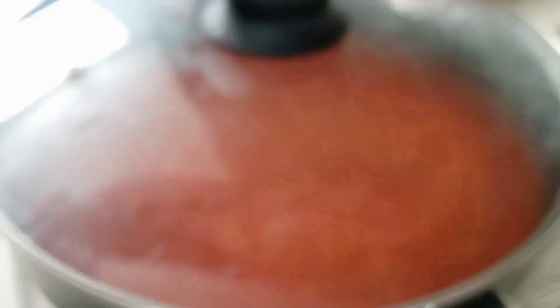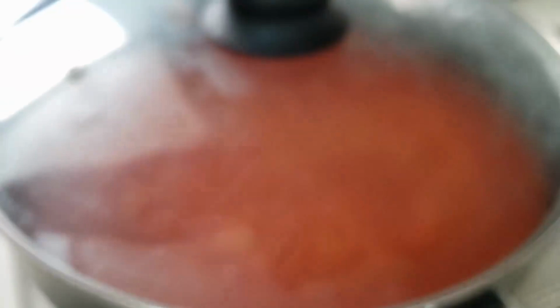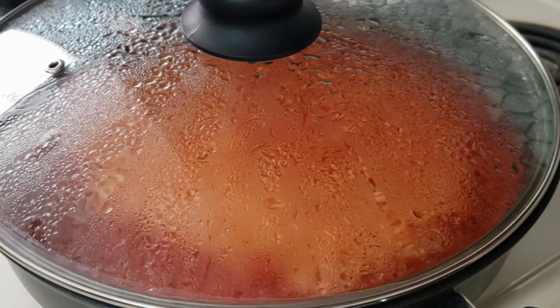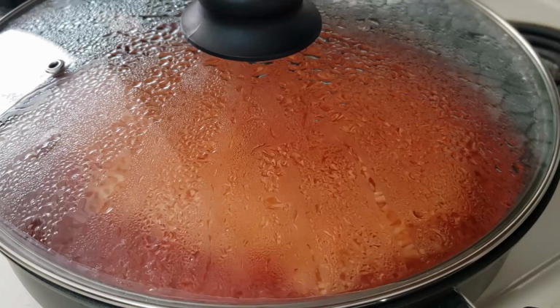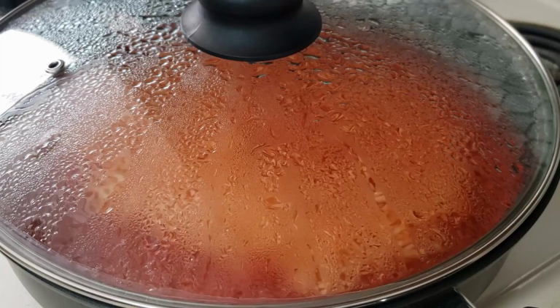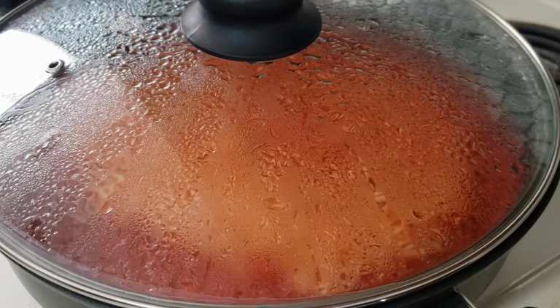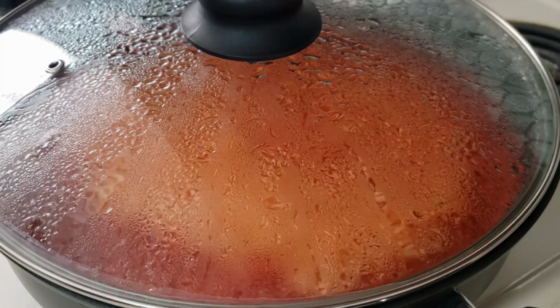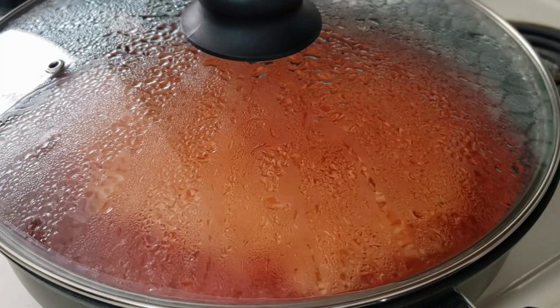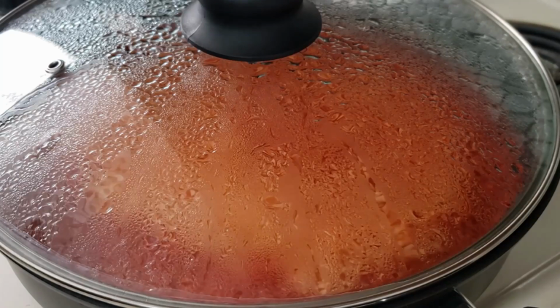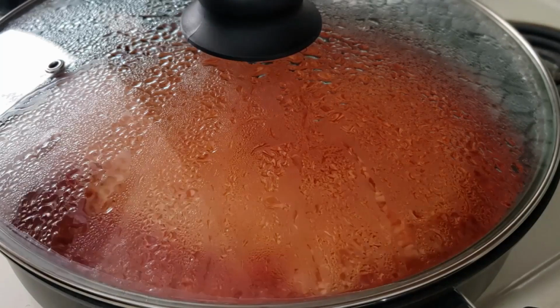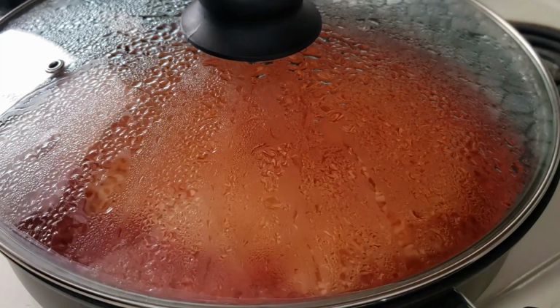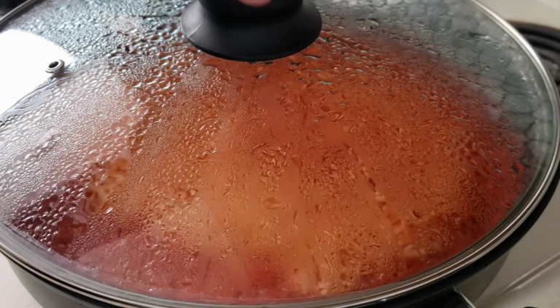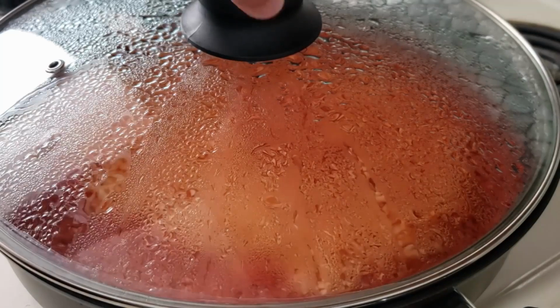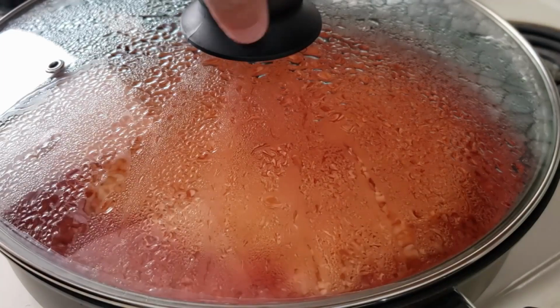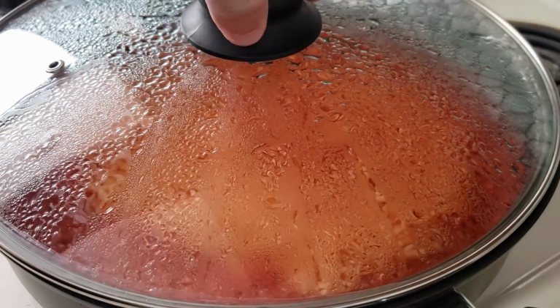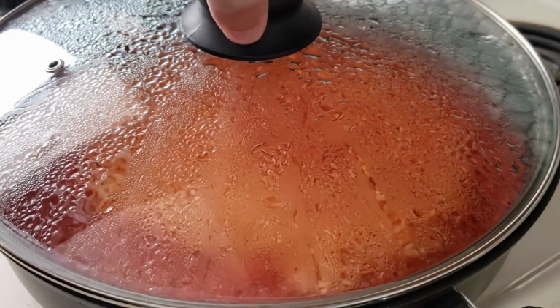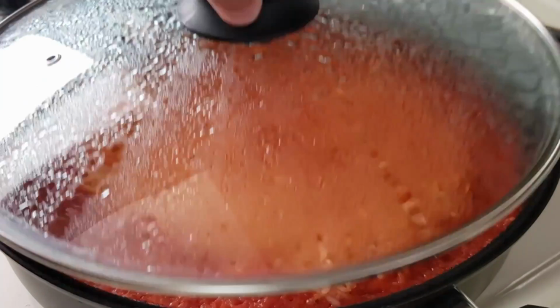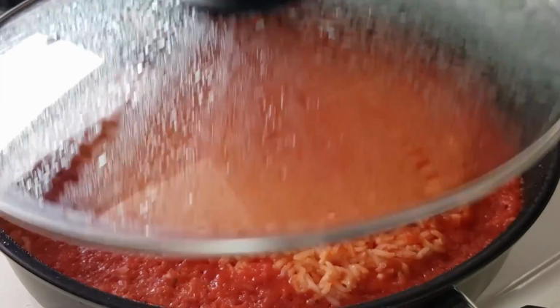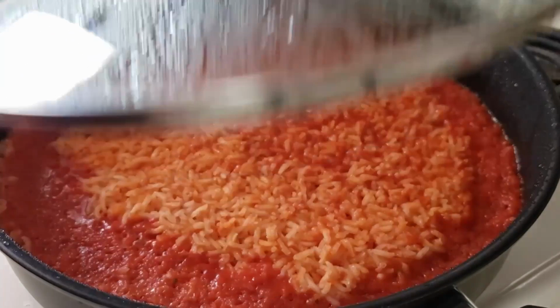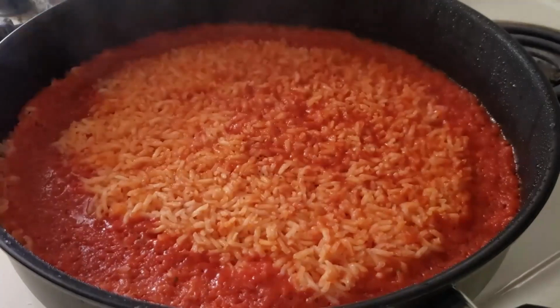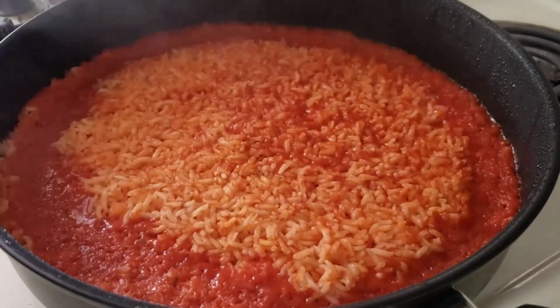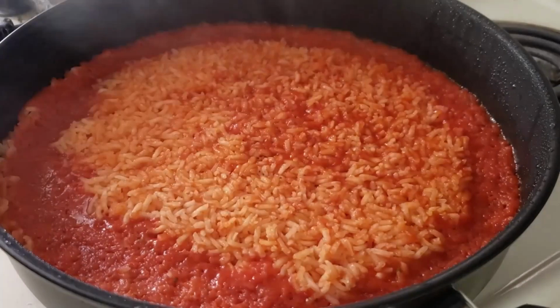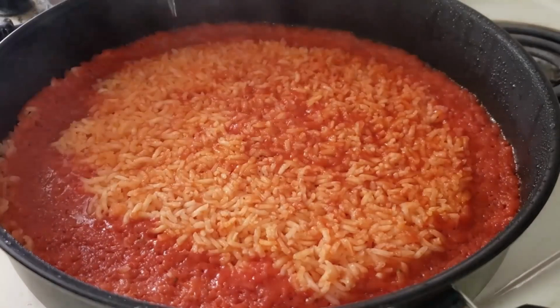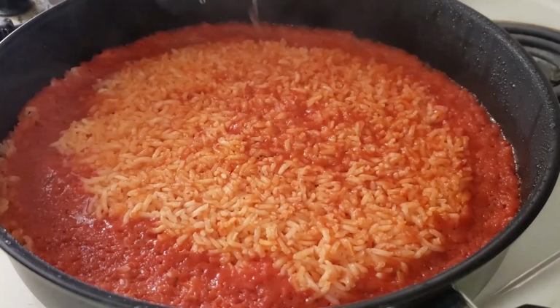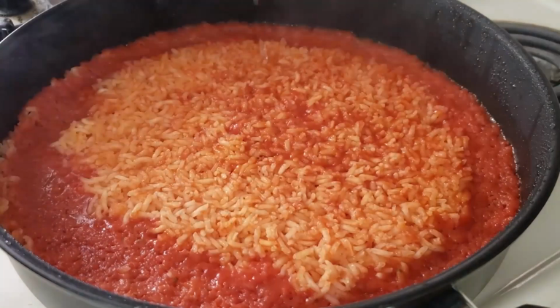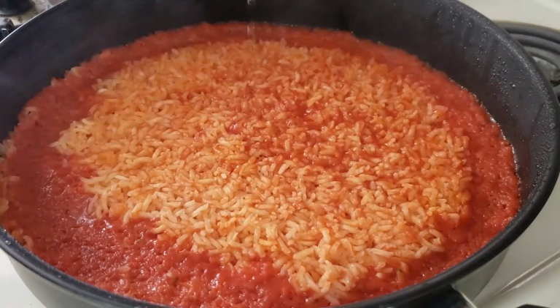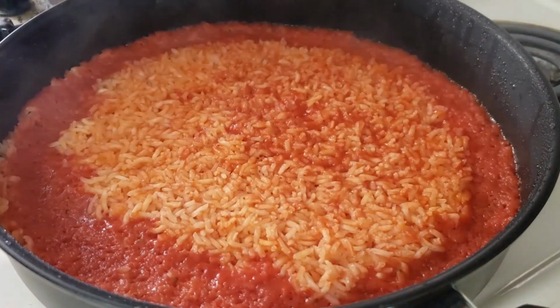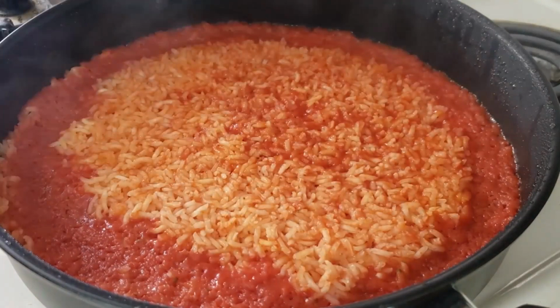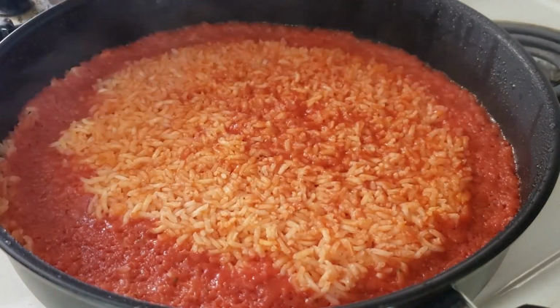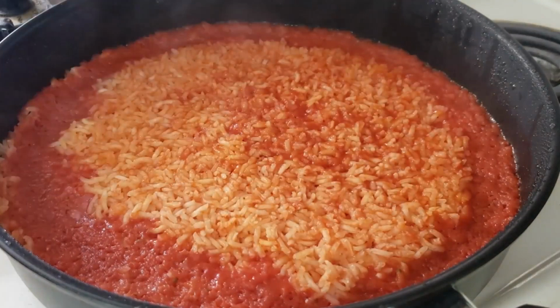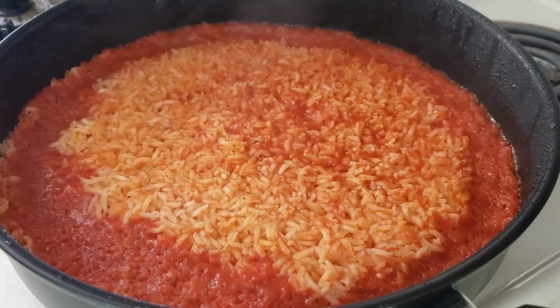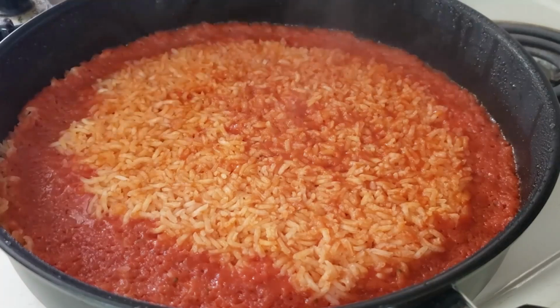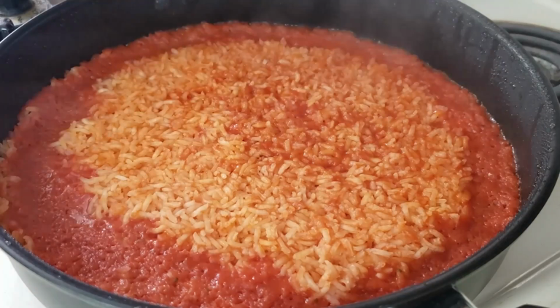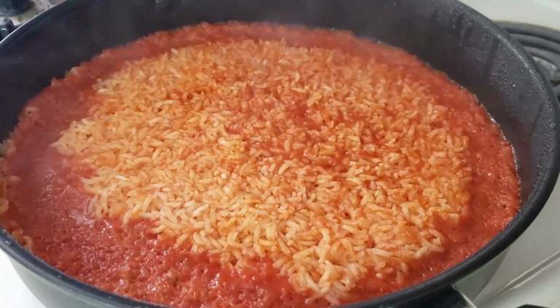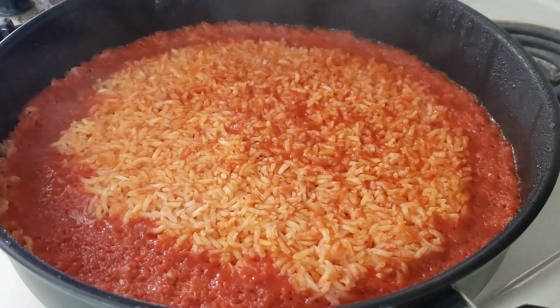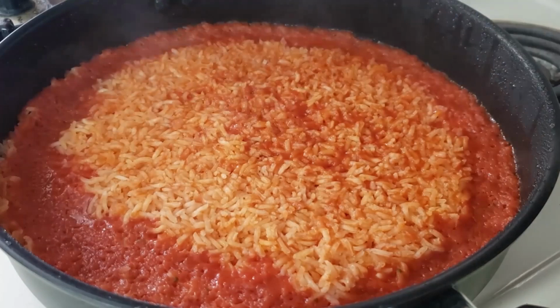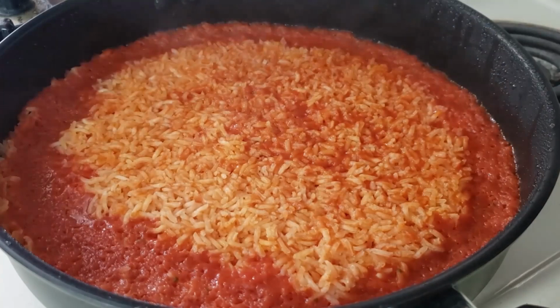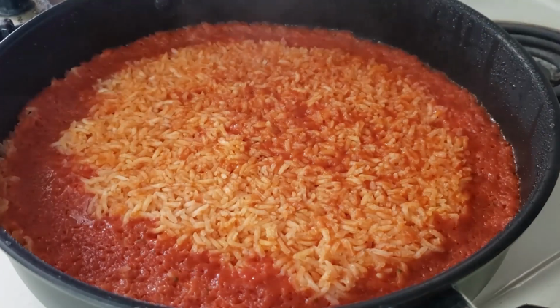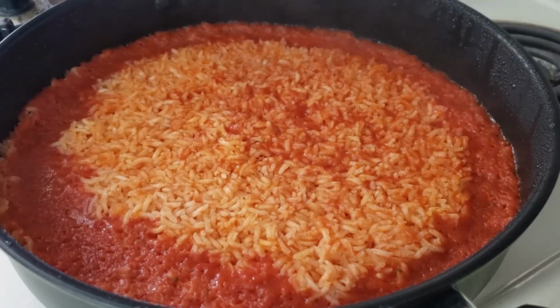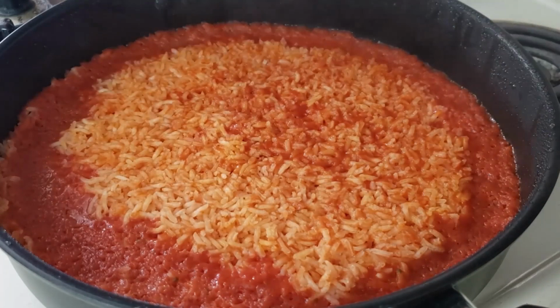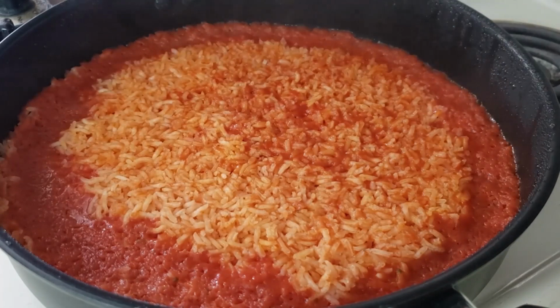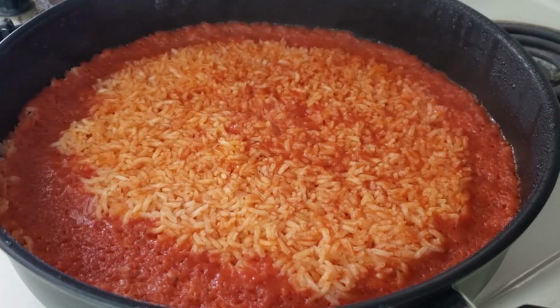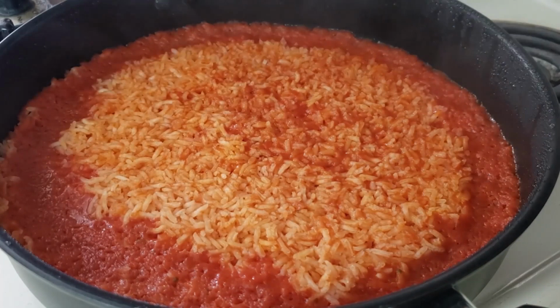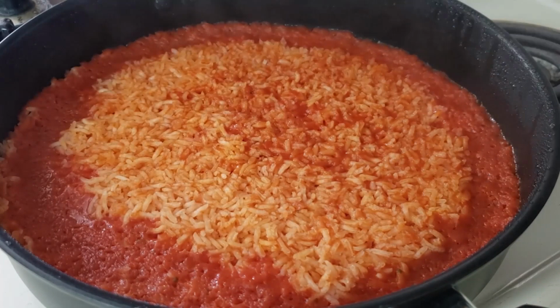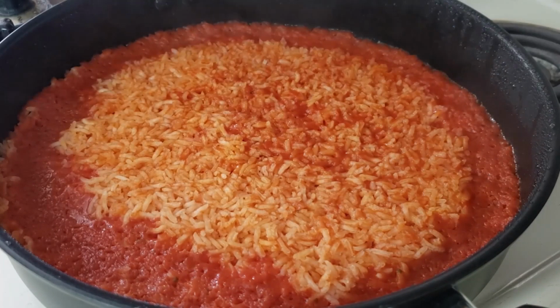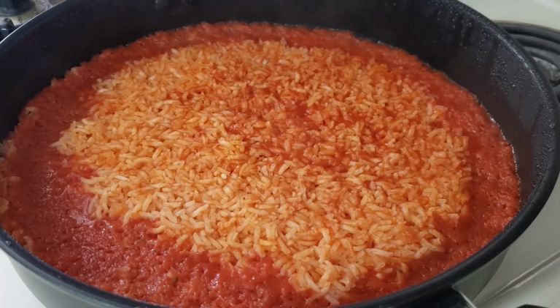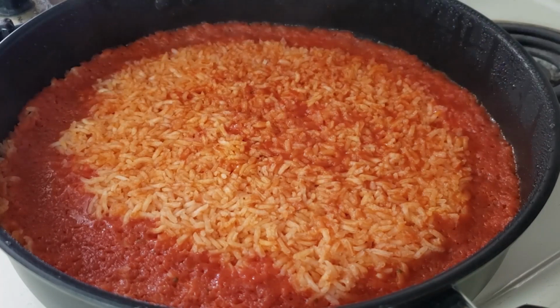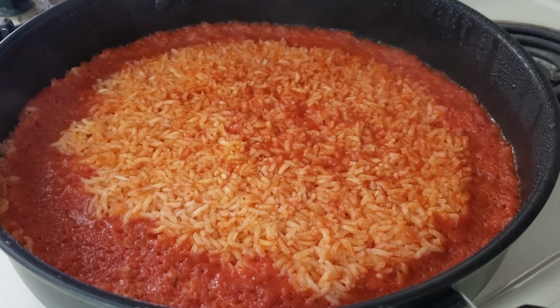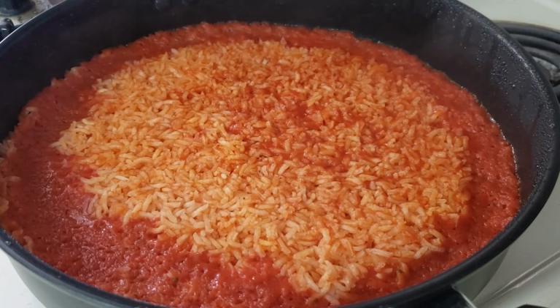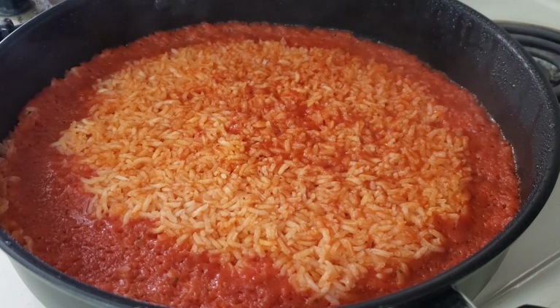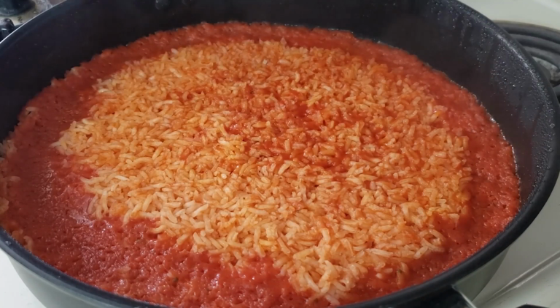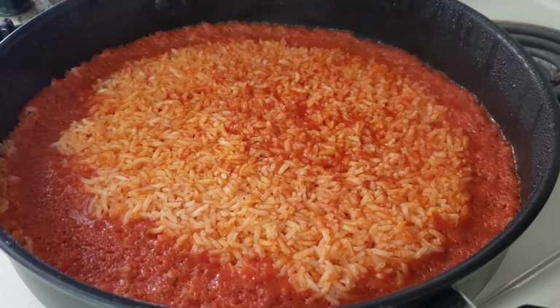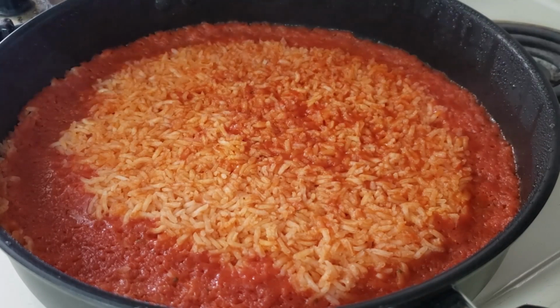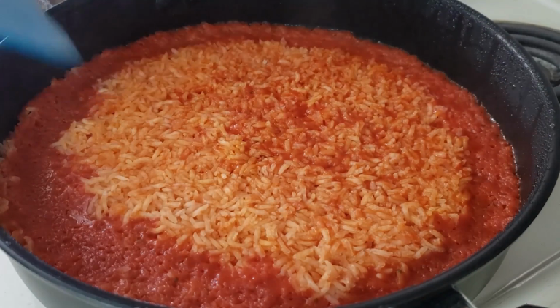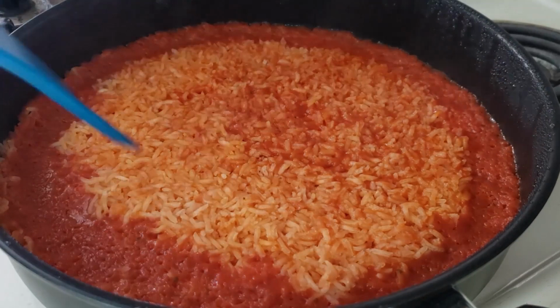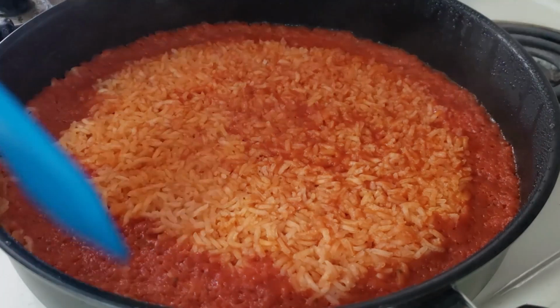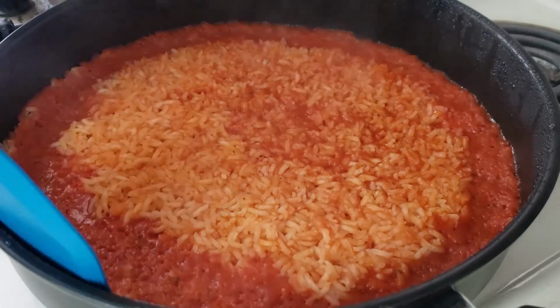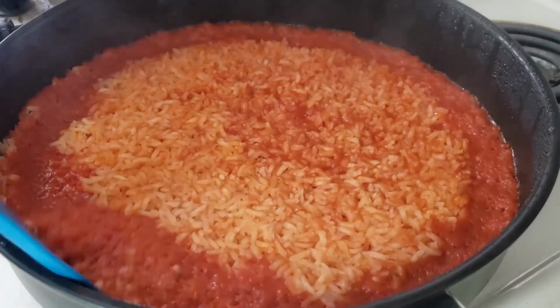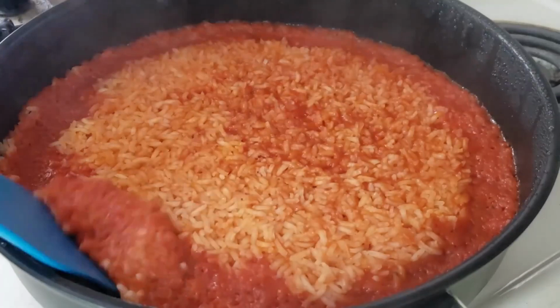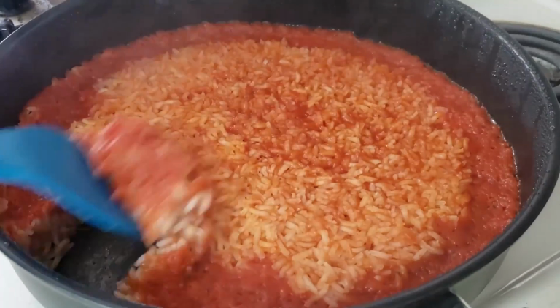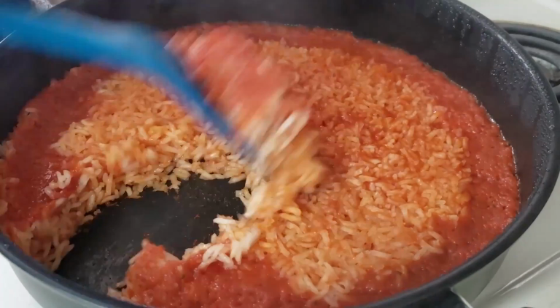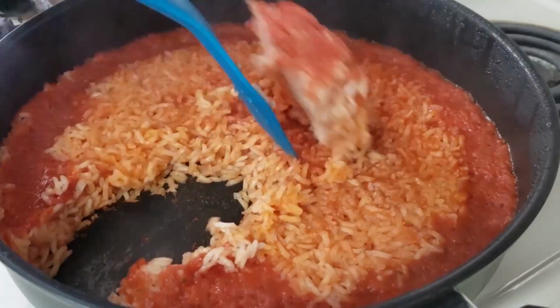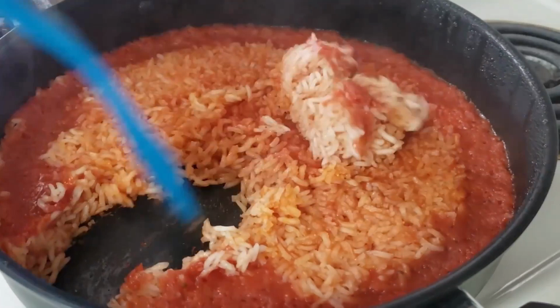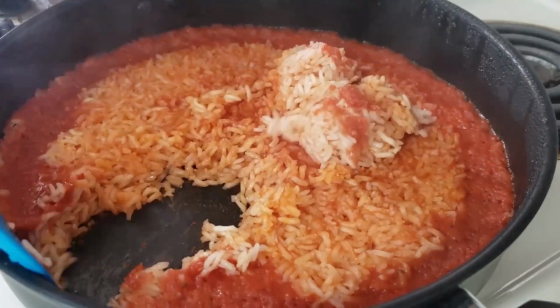That is all there is to do. Mix it up and fluff it with a fork and you will have a classic Mexican dish ready to accompany any meal.